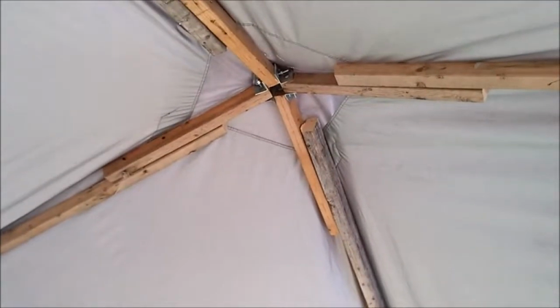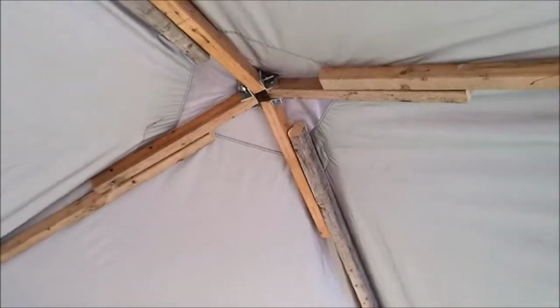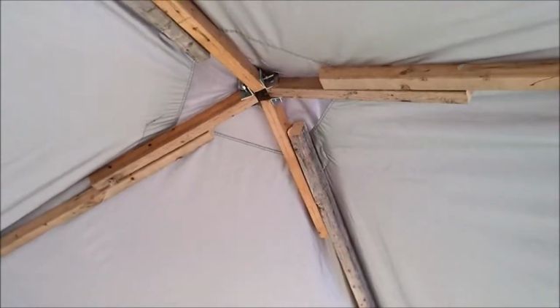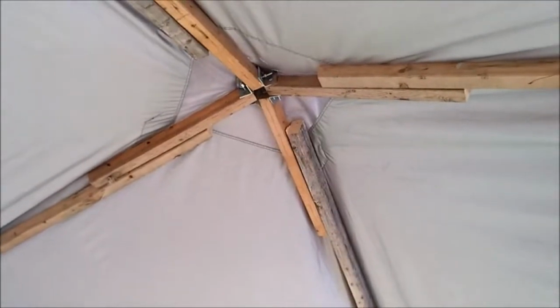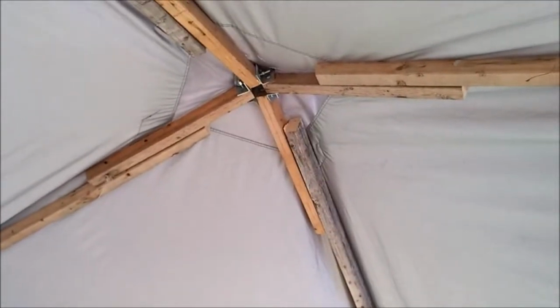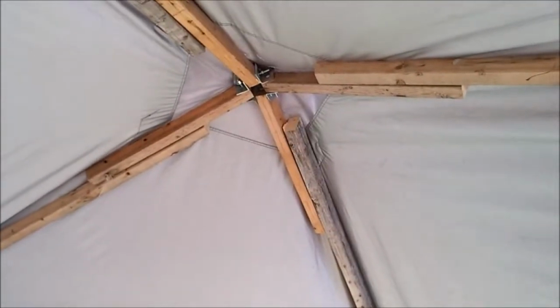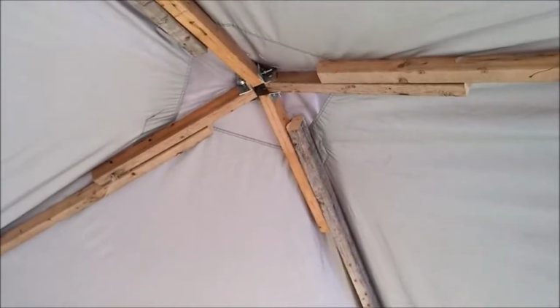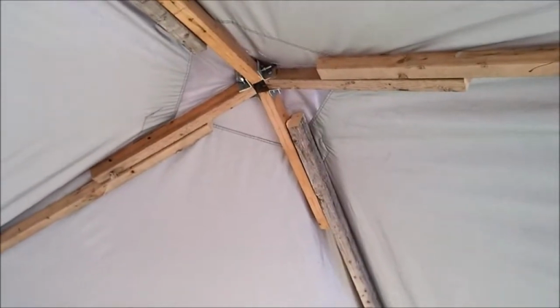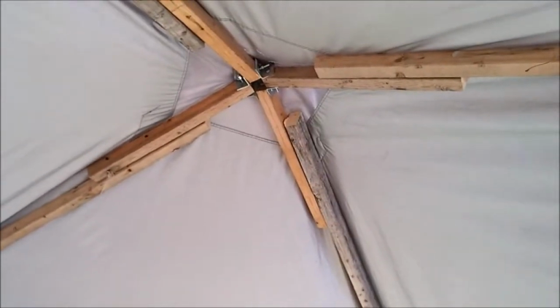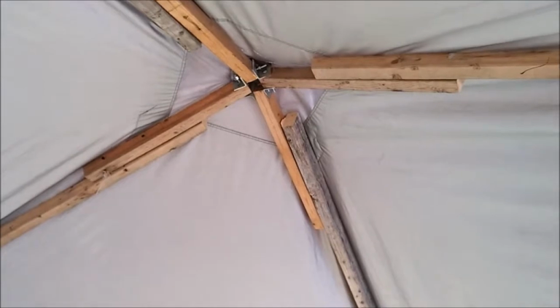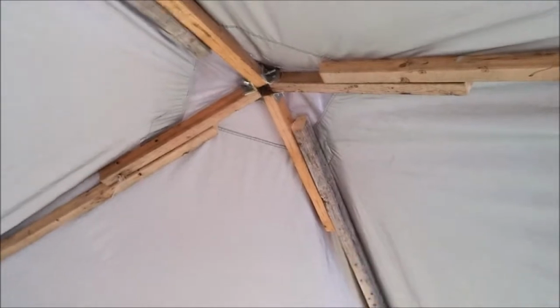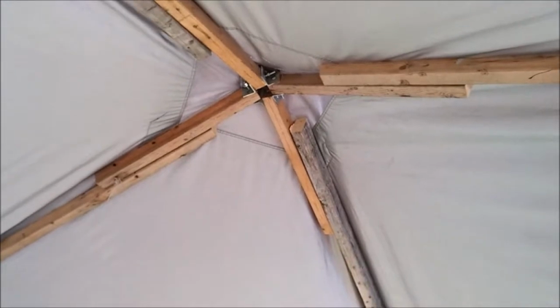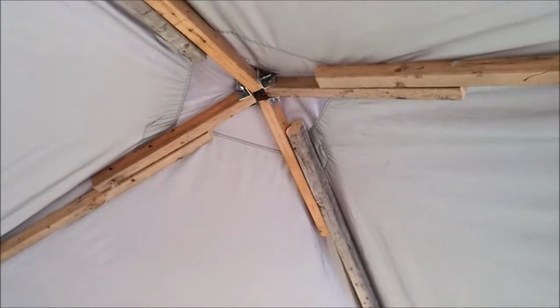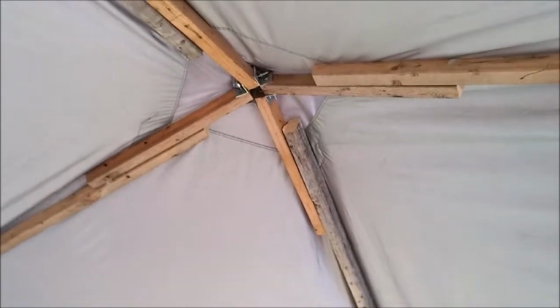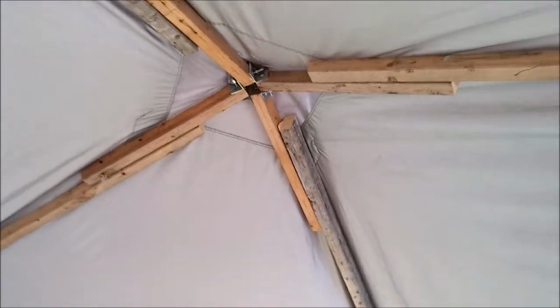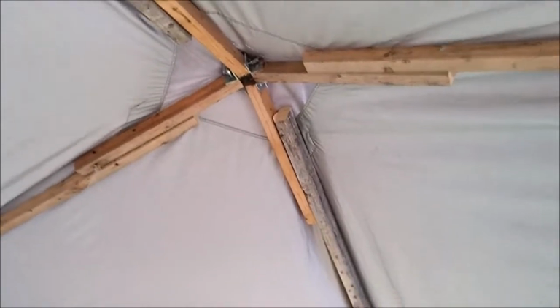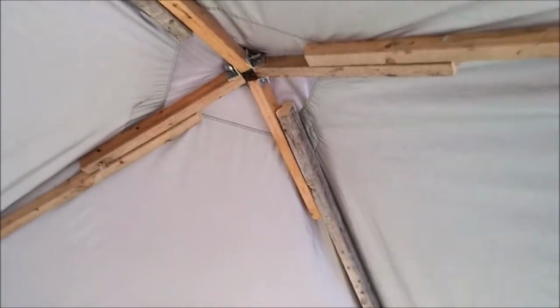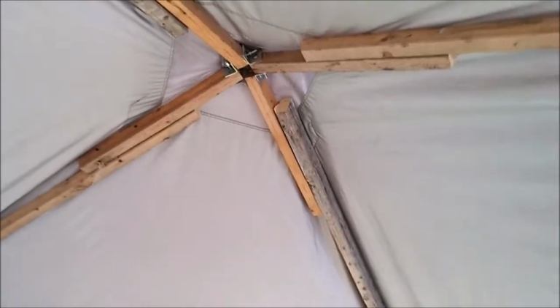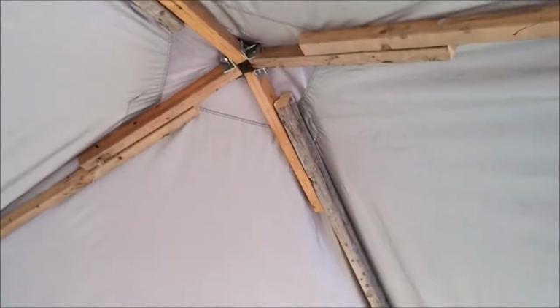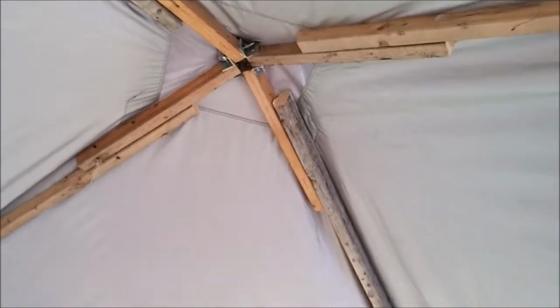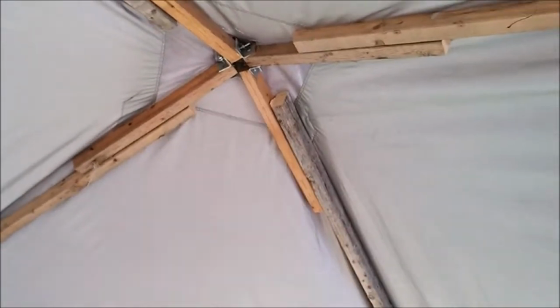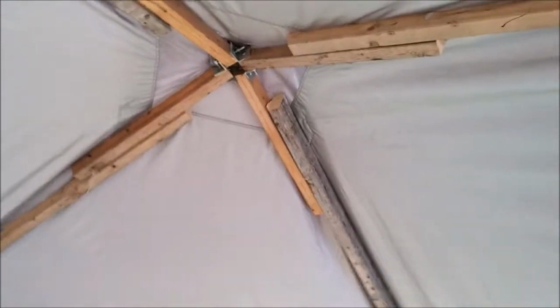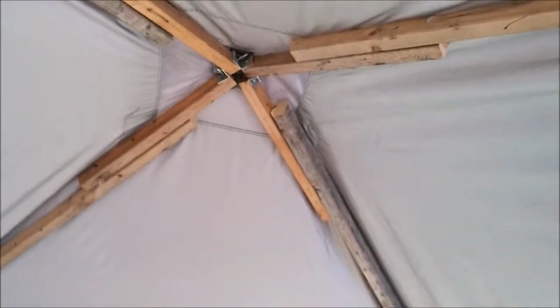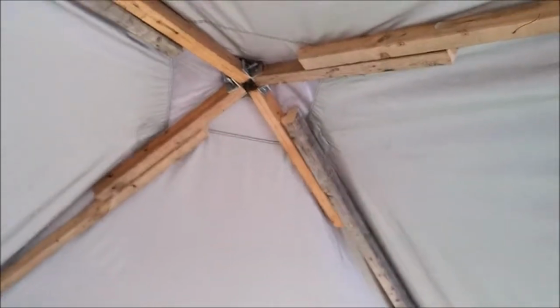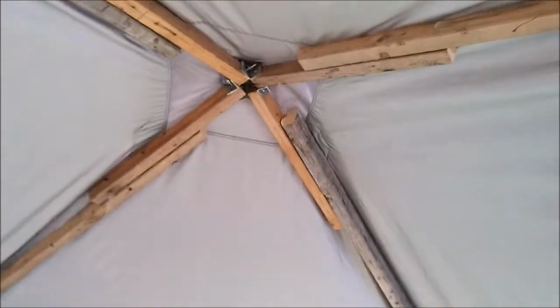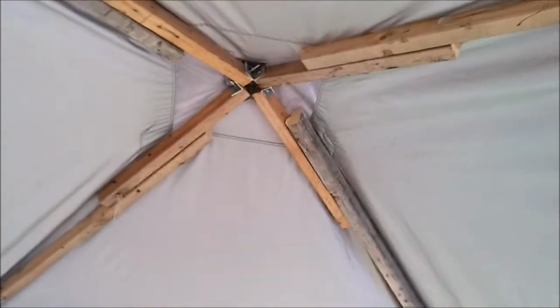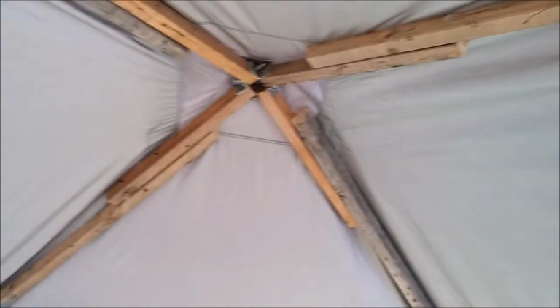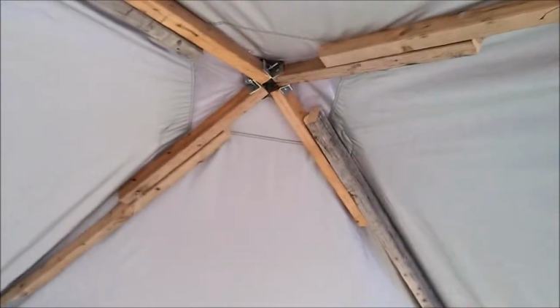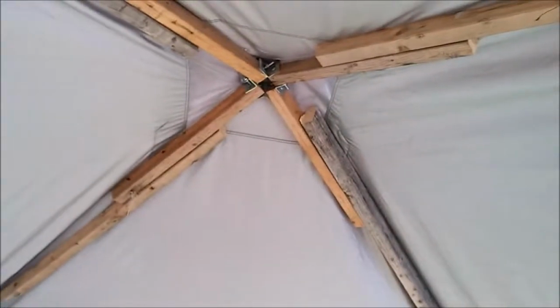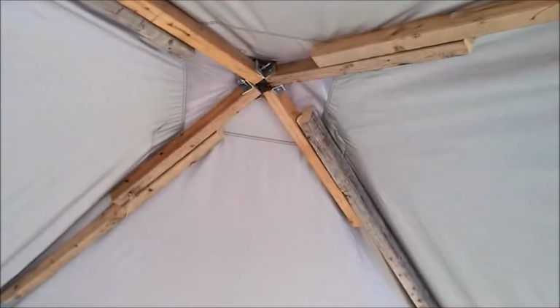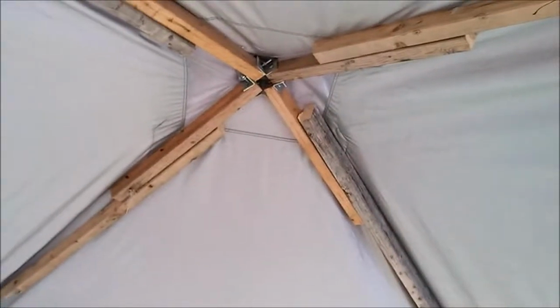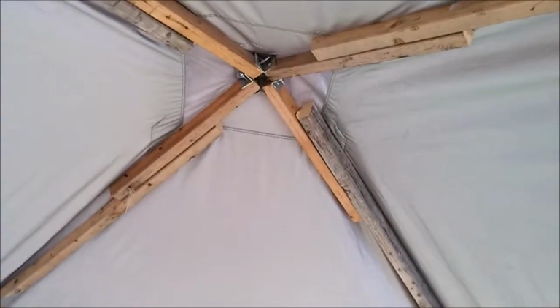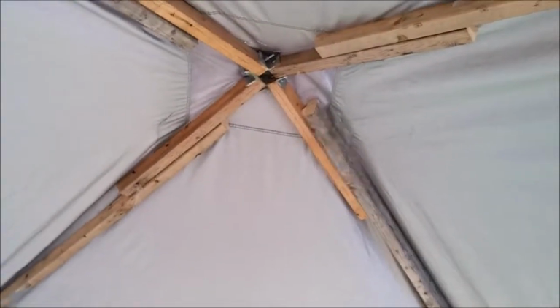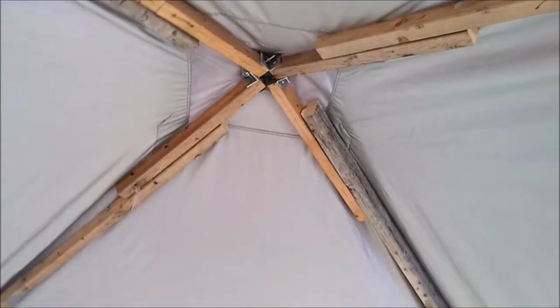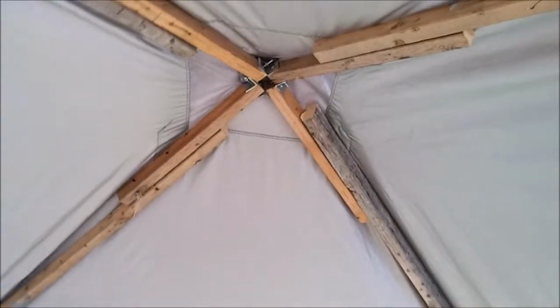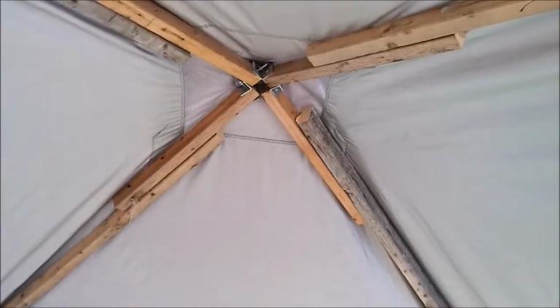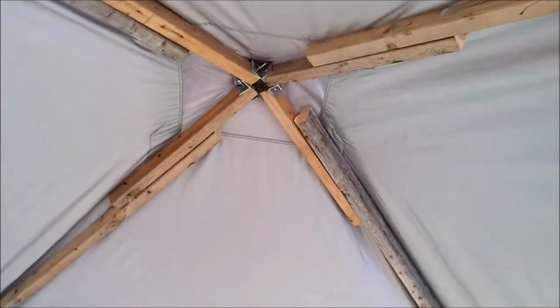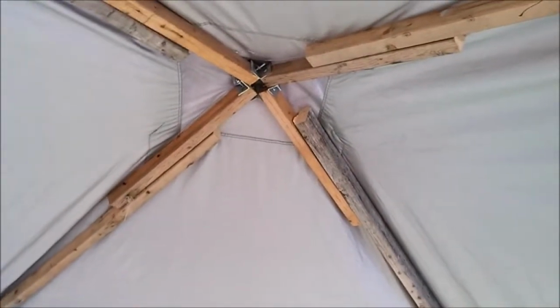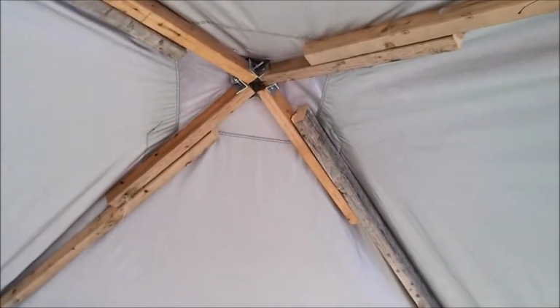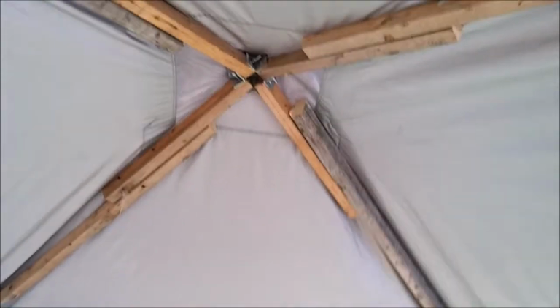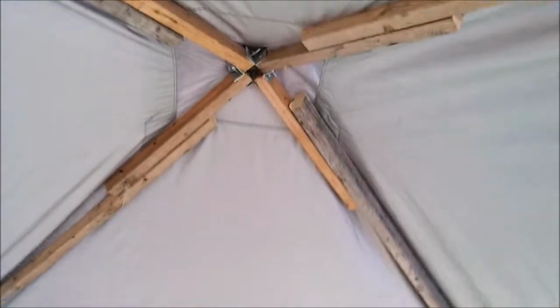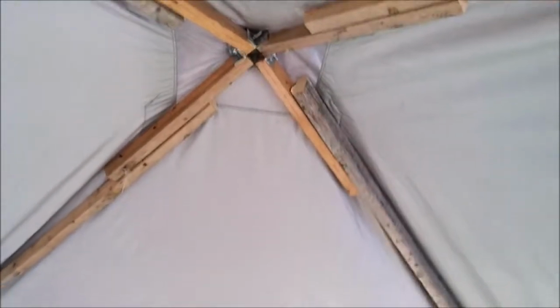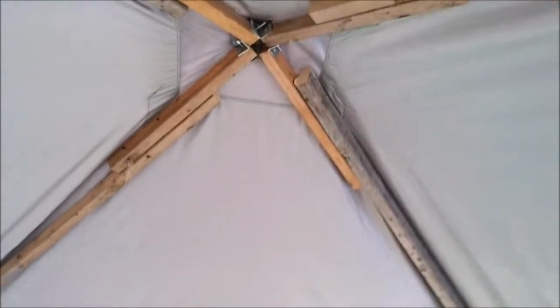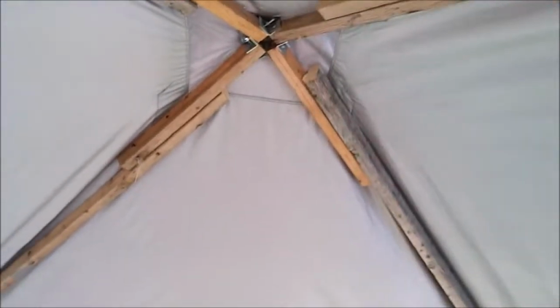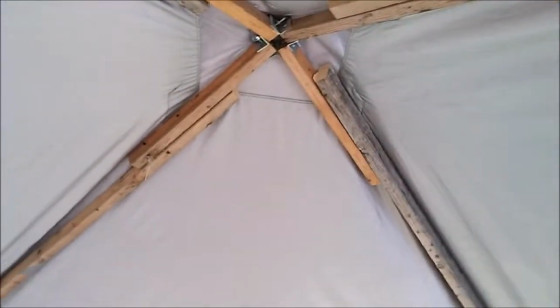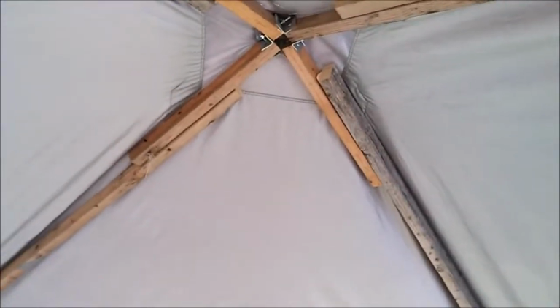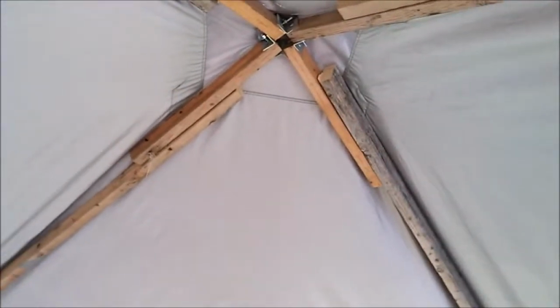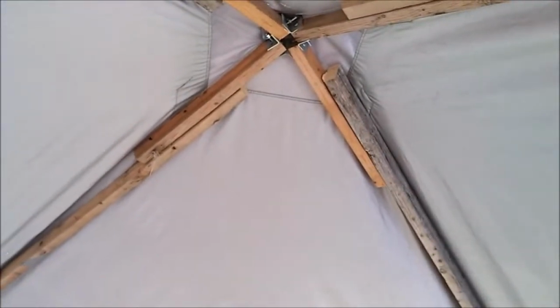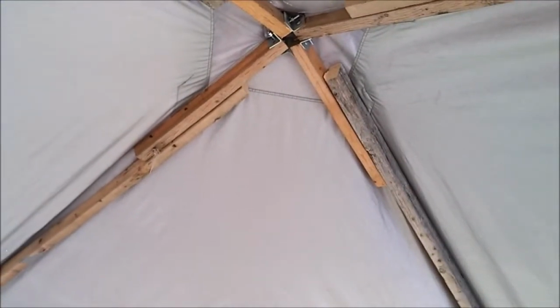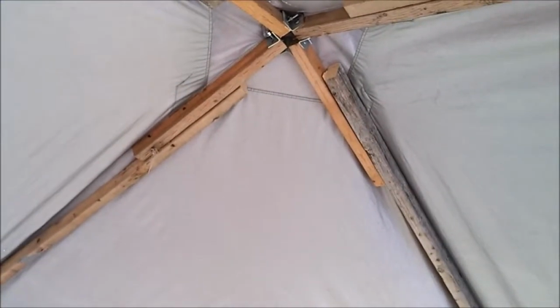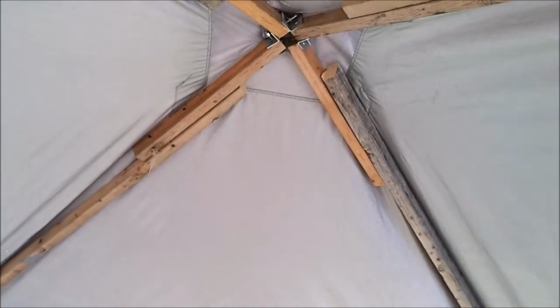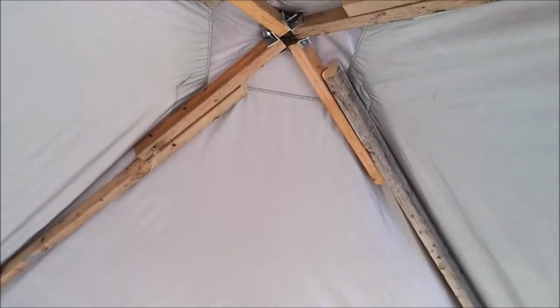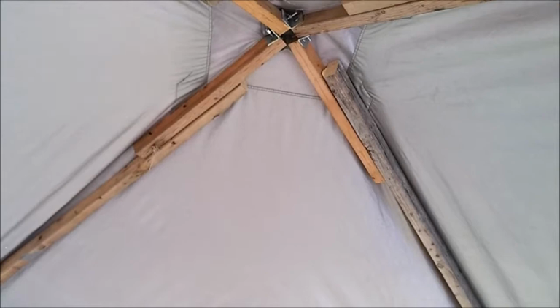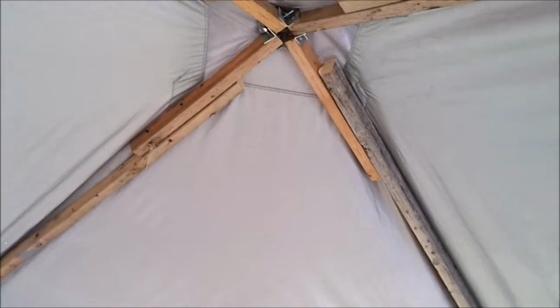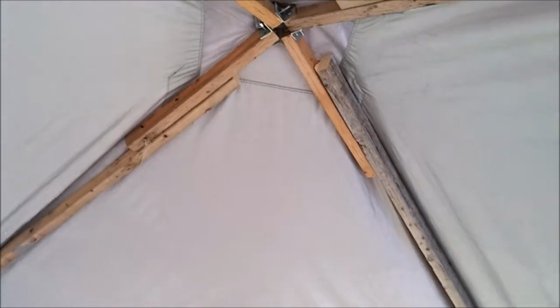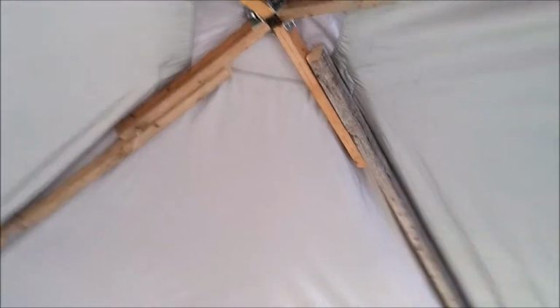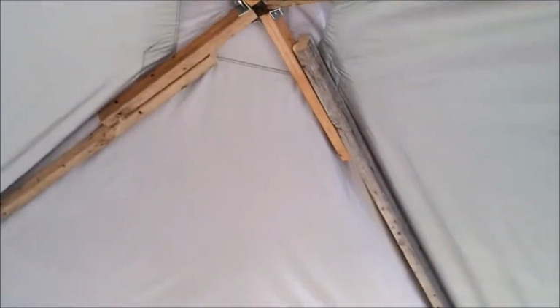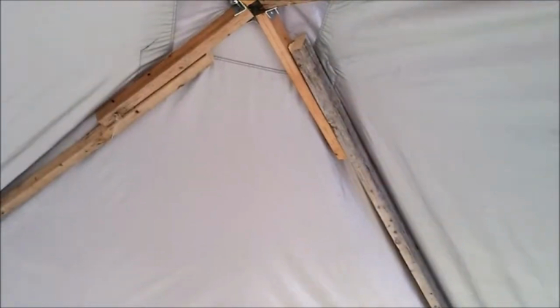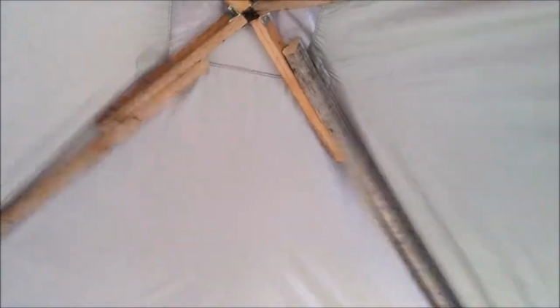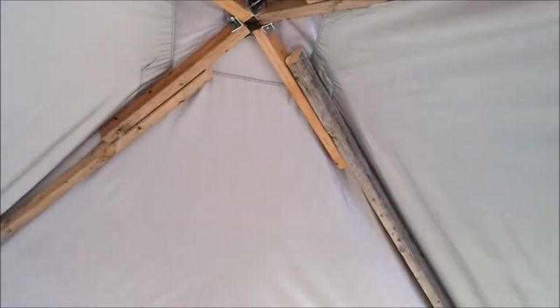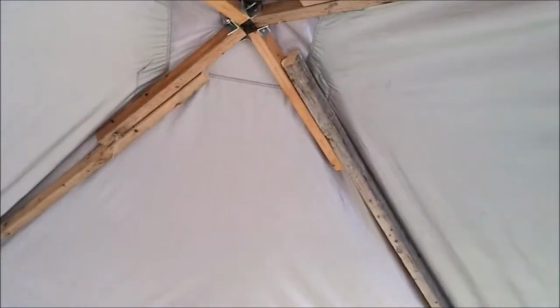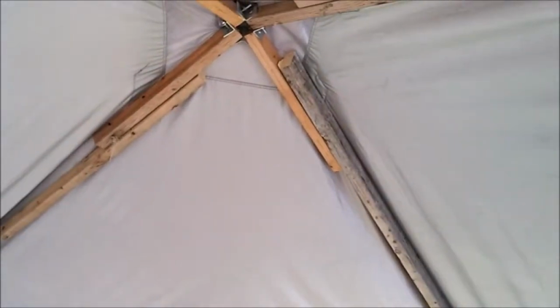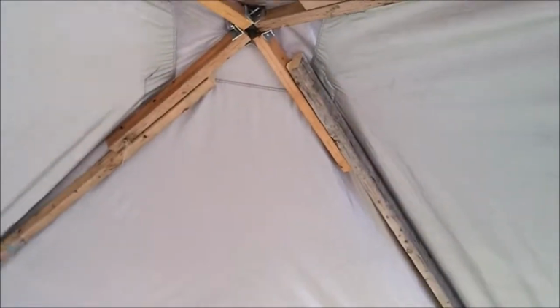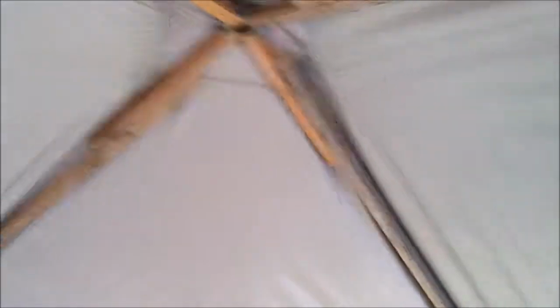The only problem is it's really sharp on the top, and I poked more holes in my tarp getting it up there. But like I said, it's already got holes — it's more for shade. I don't really care if rain gets through it.